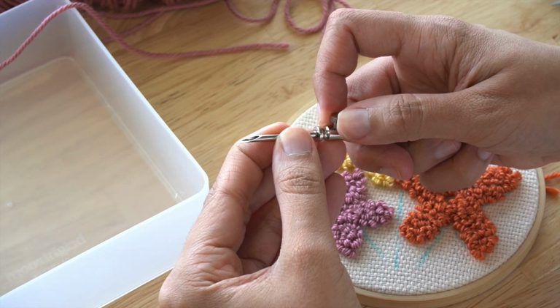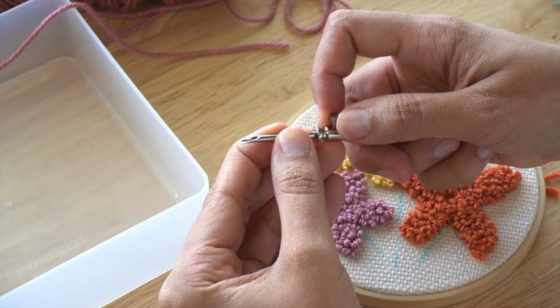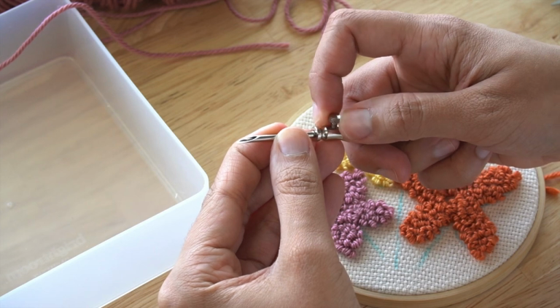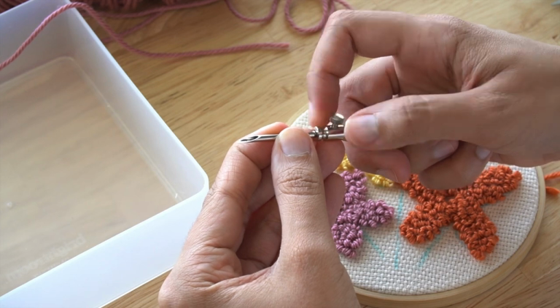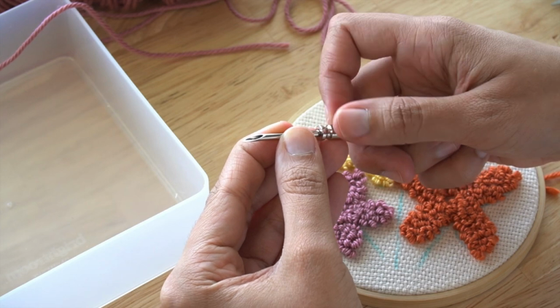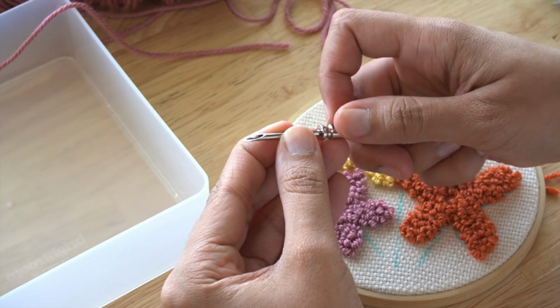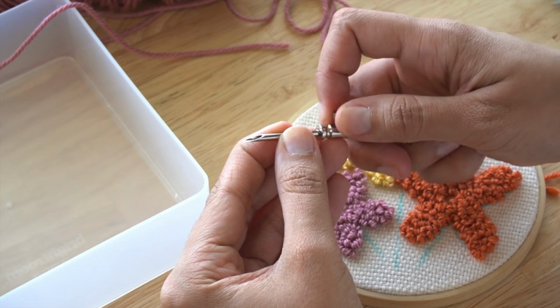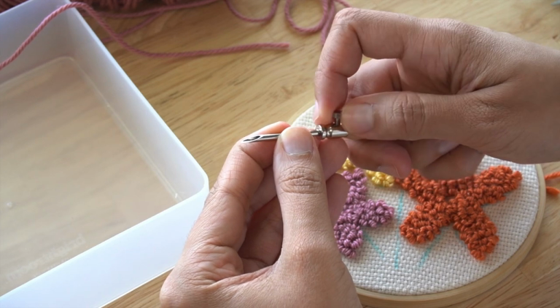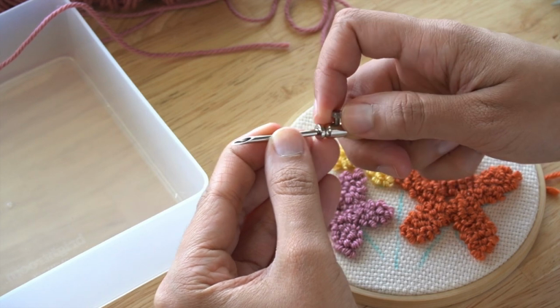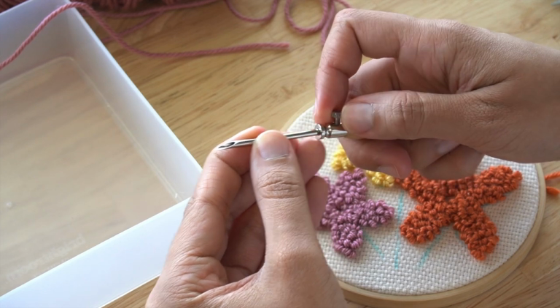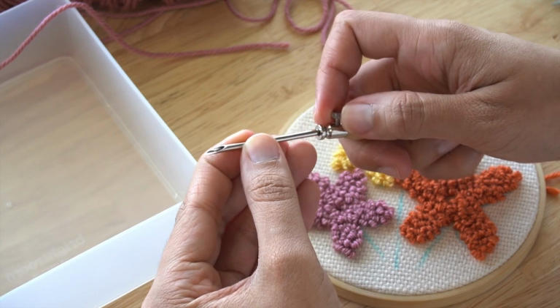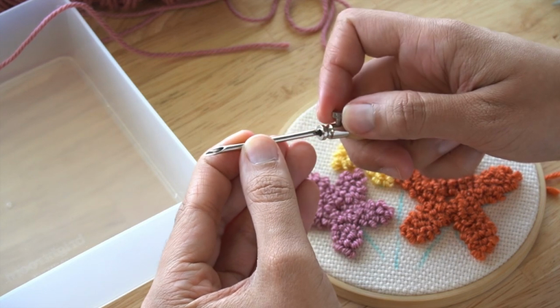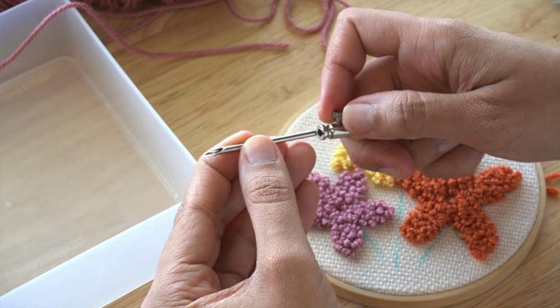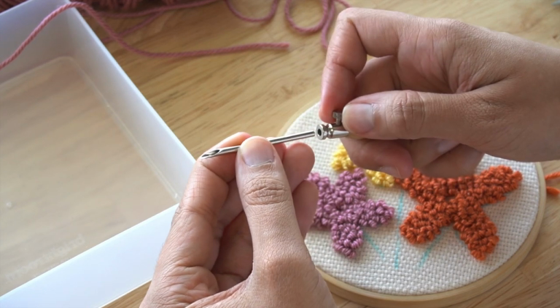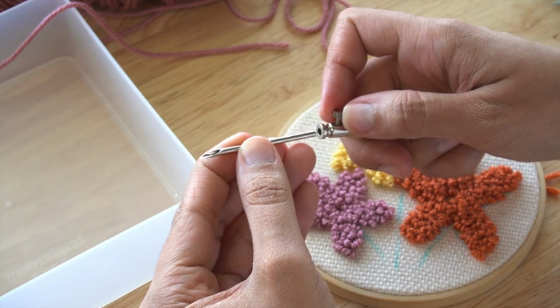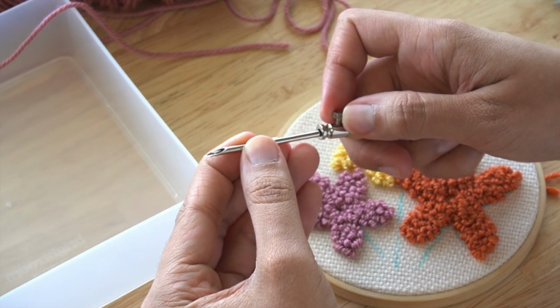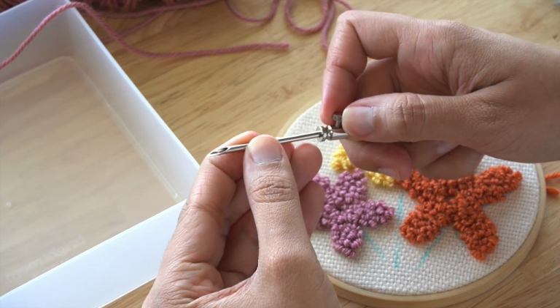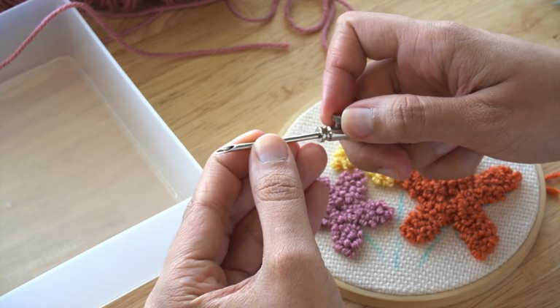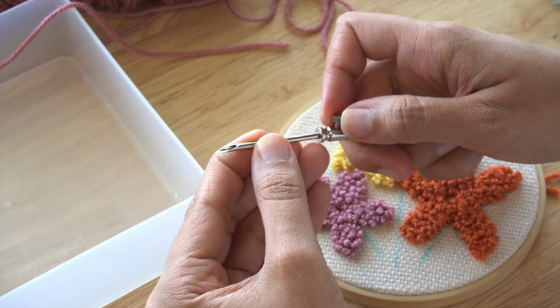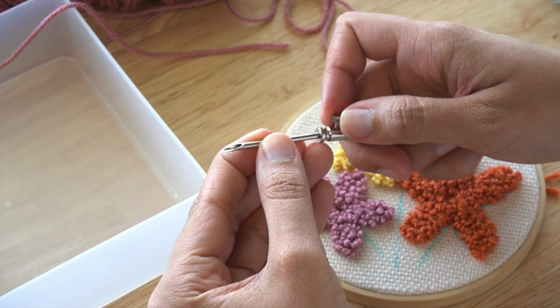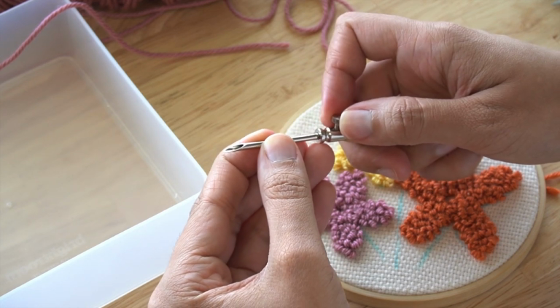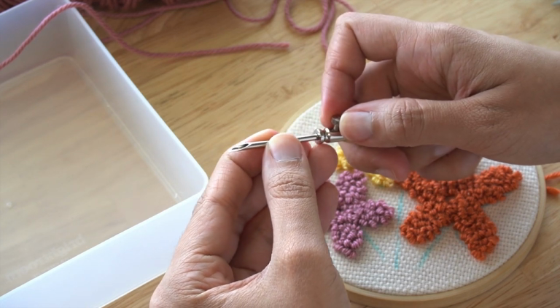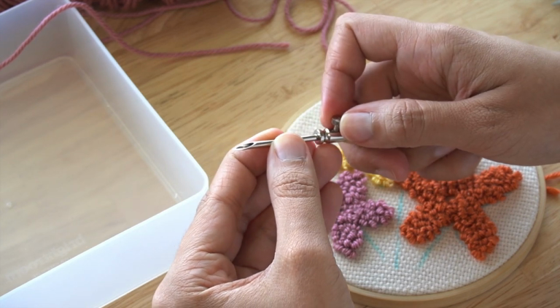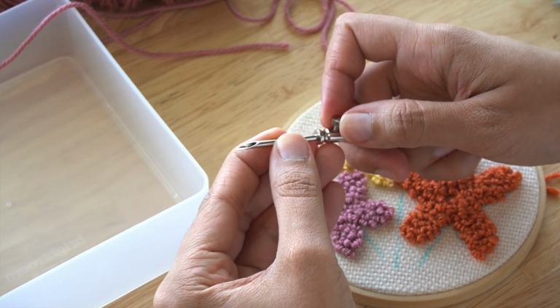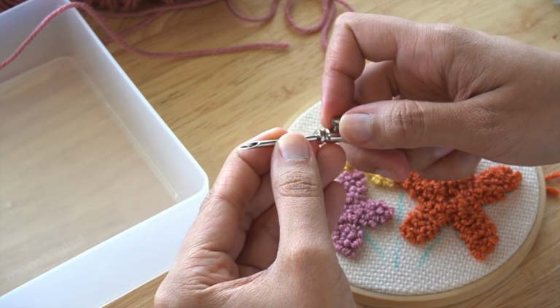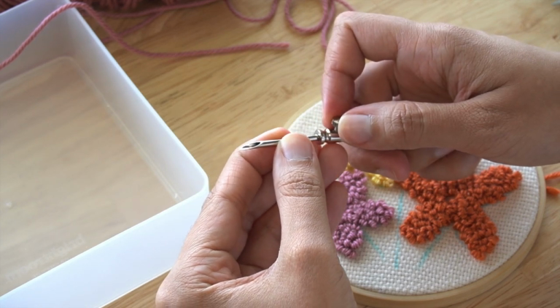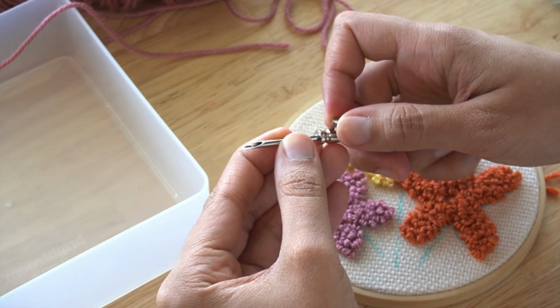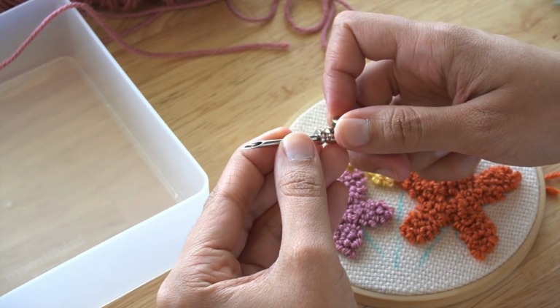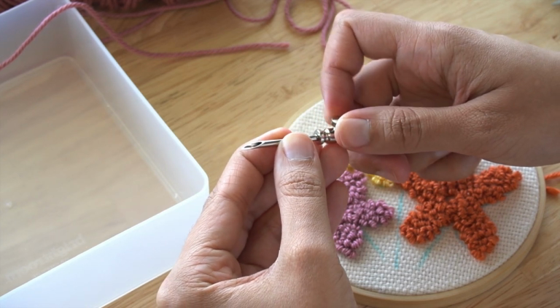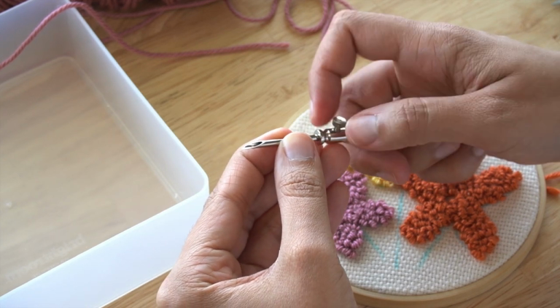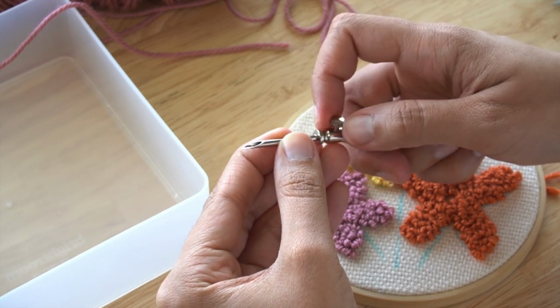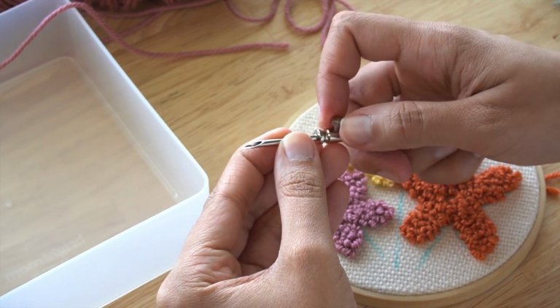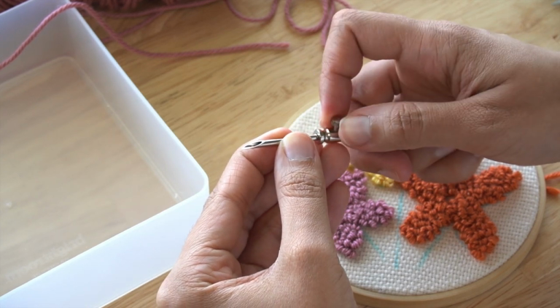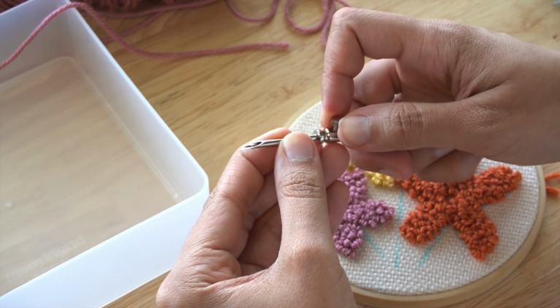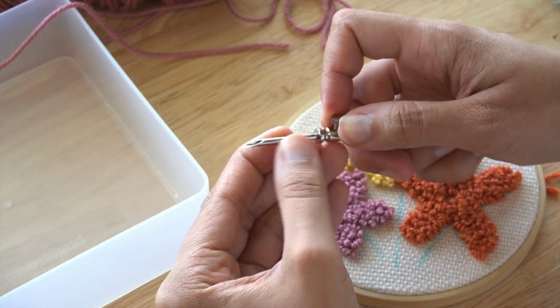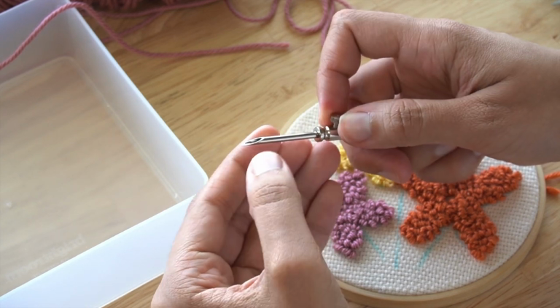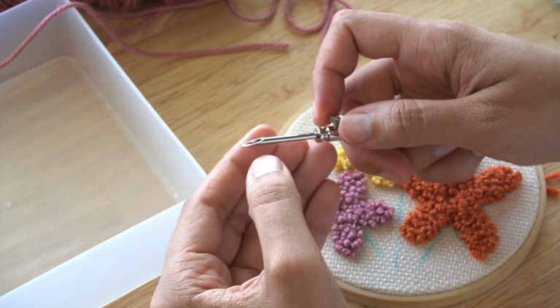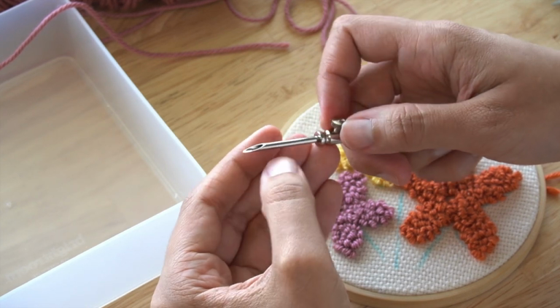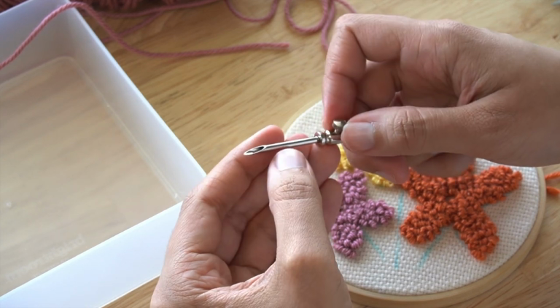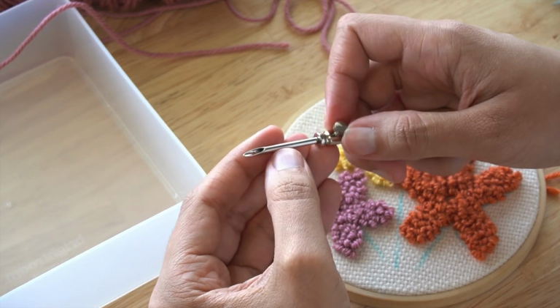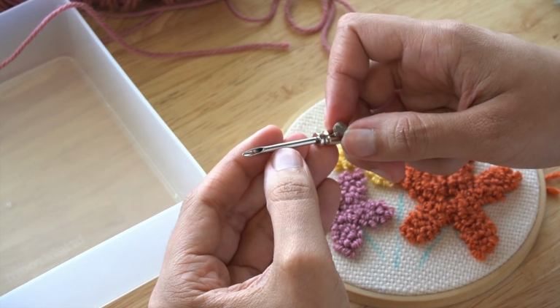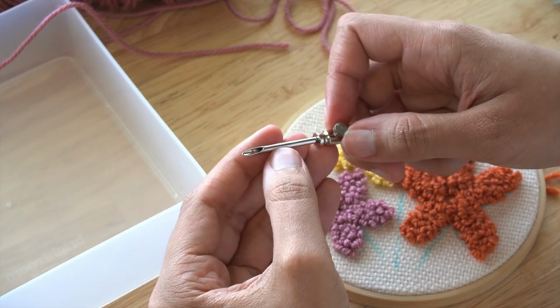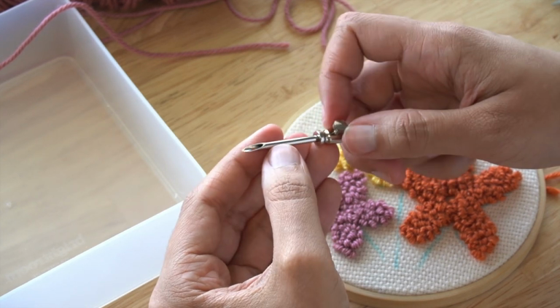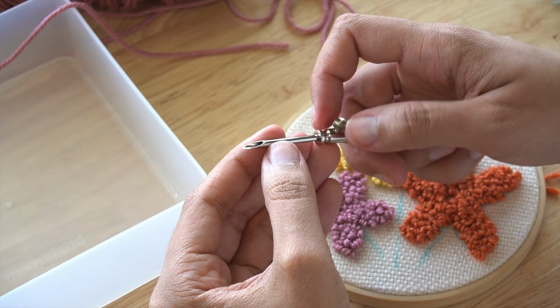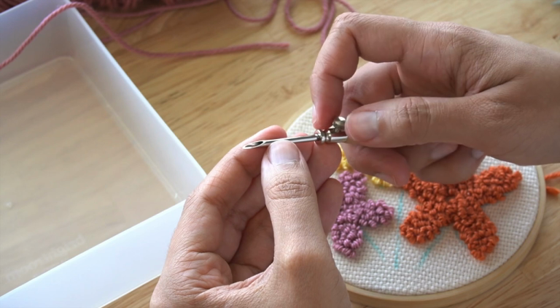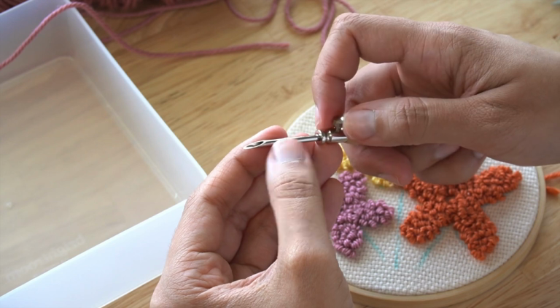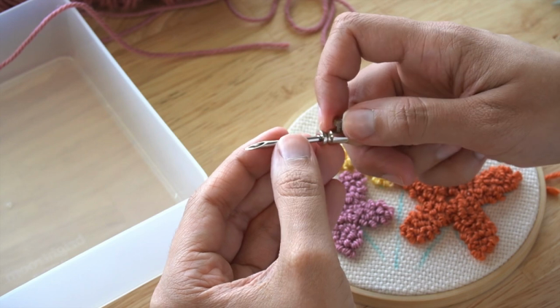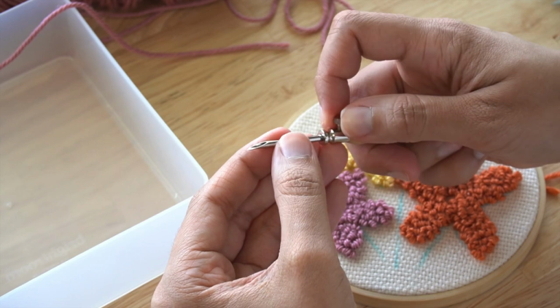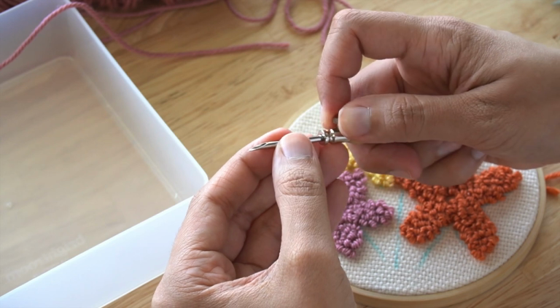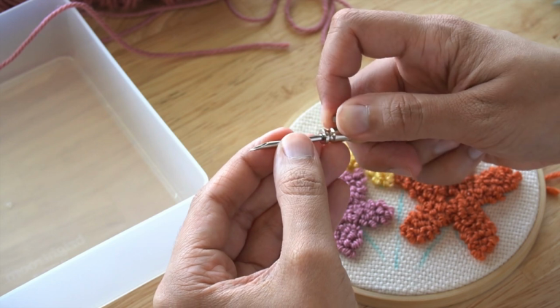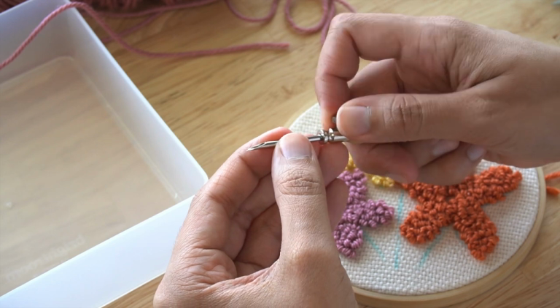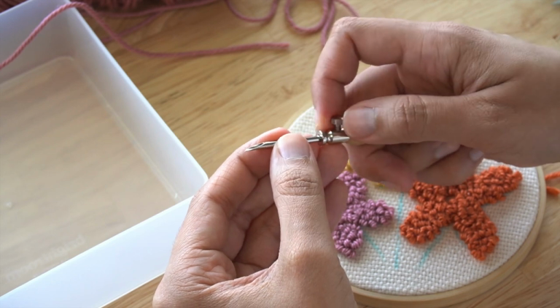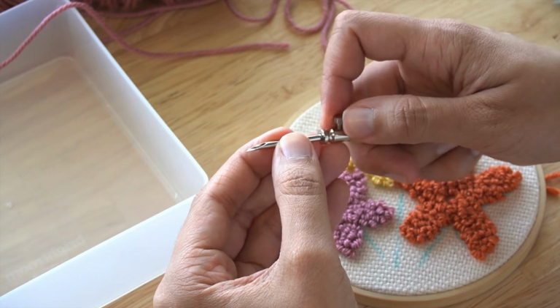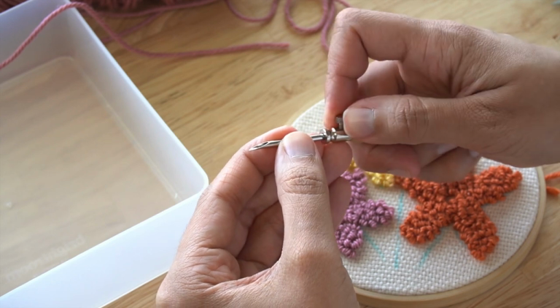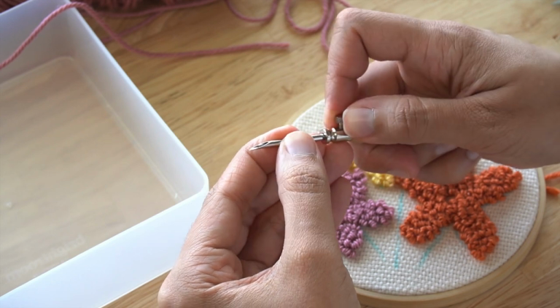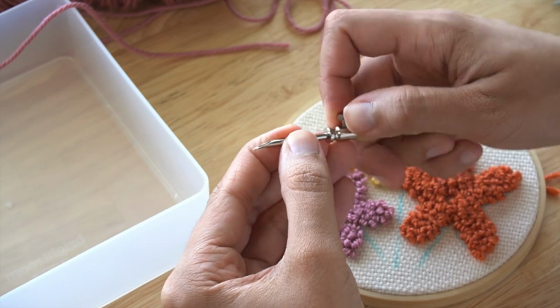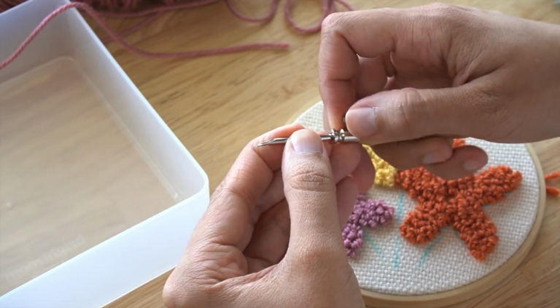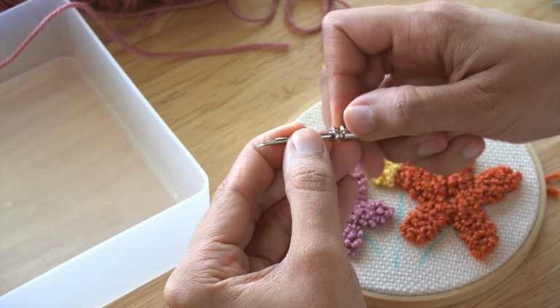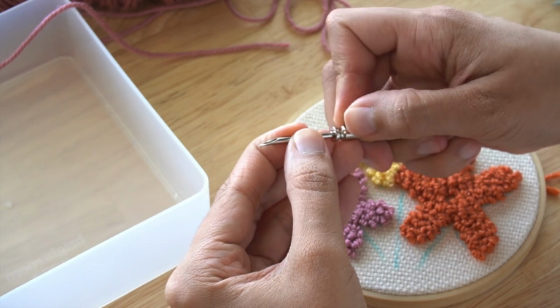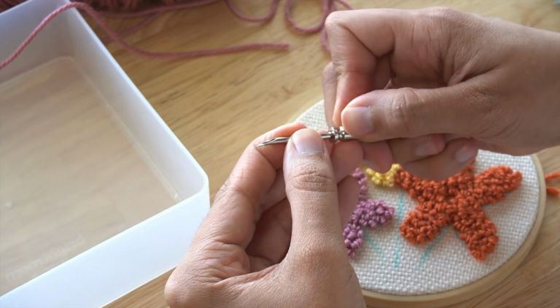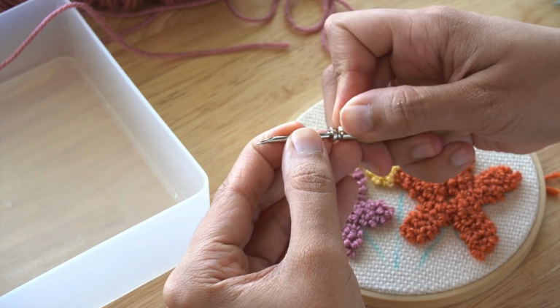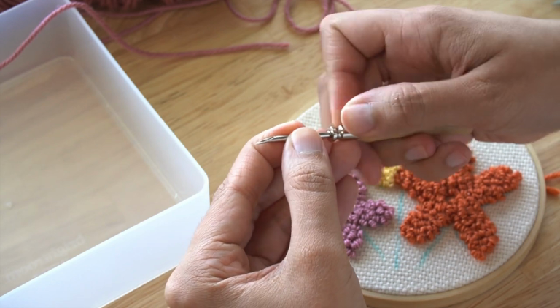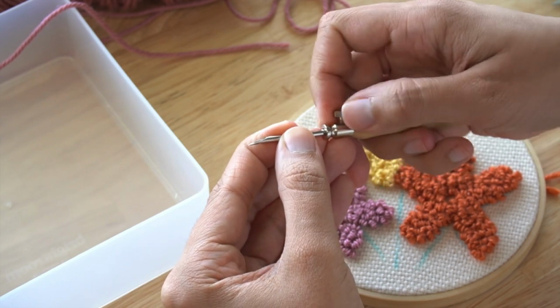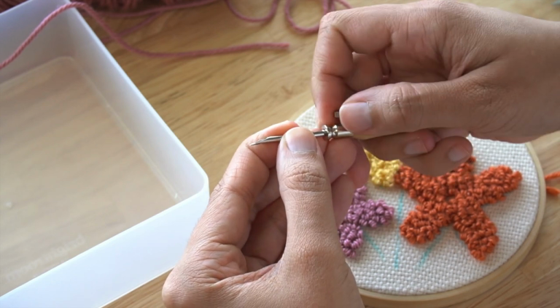Now that I have completed all of the flowers, I'm going to adjust the needle to a longer length for the center of the flowers.